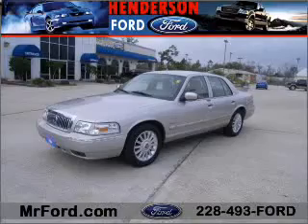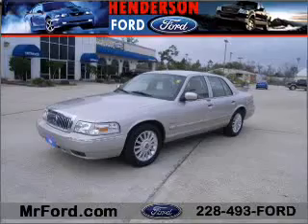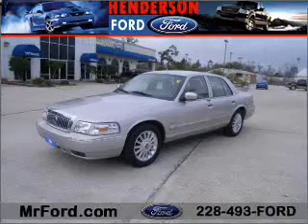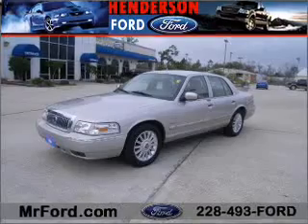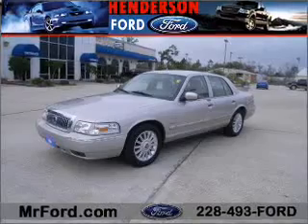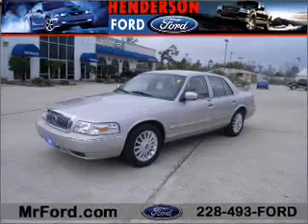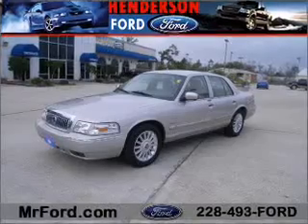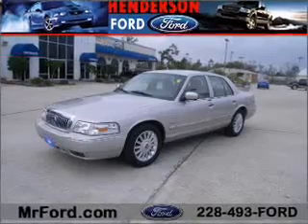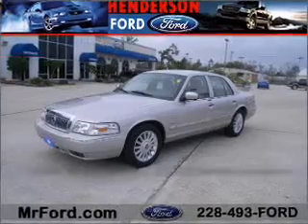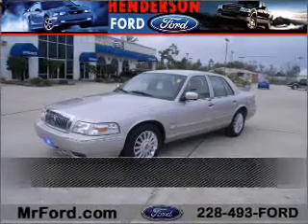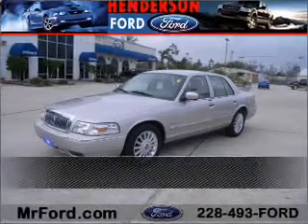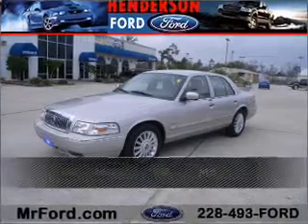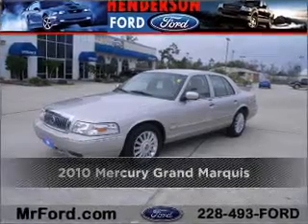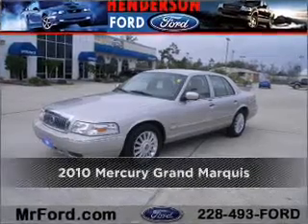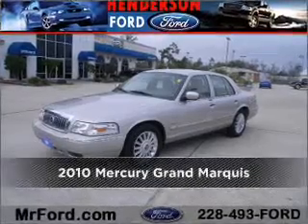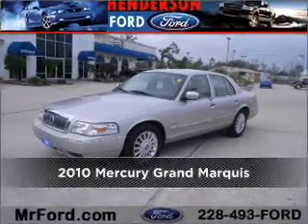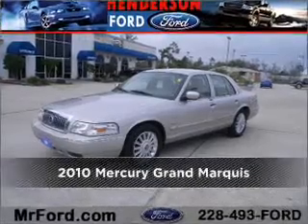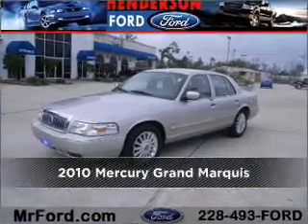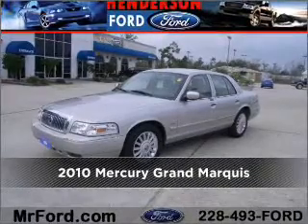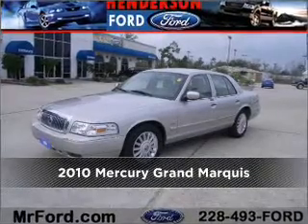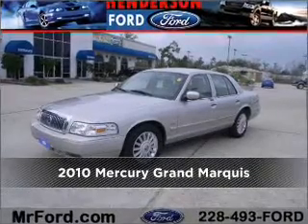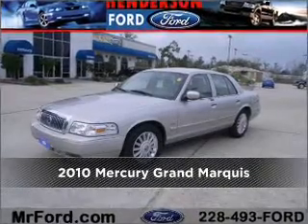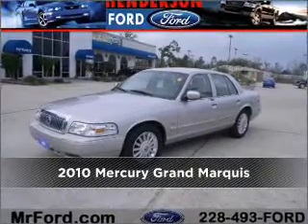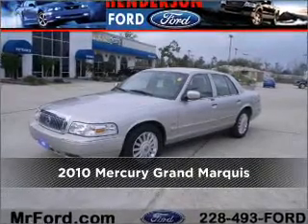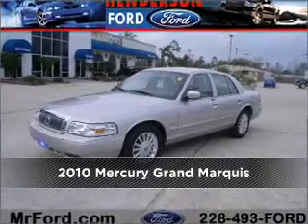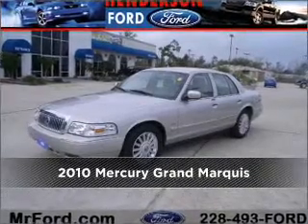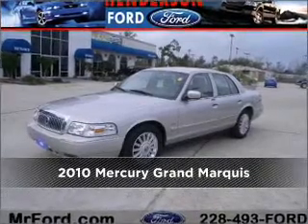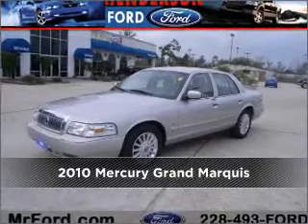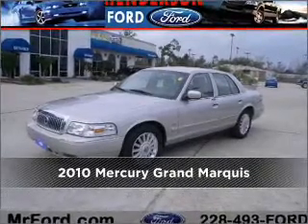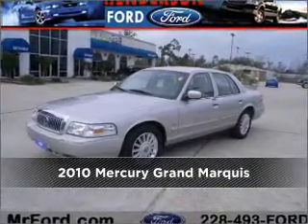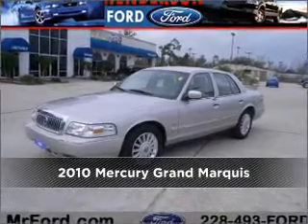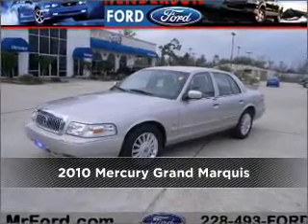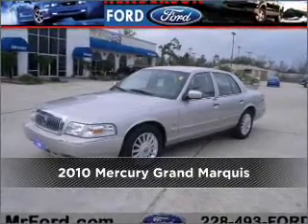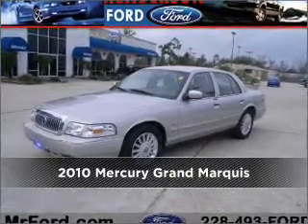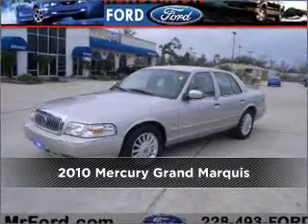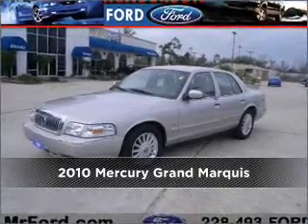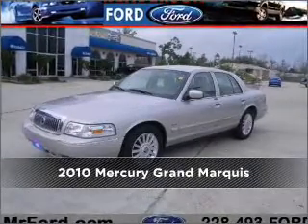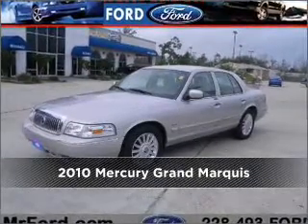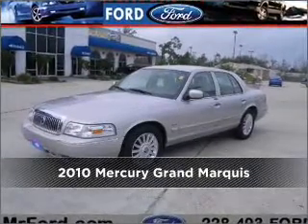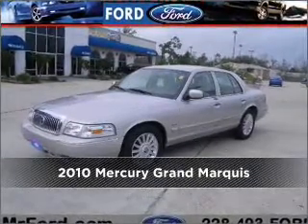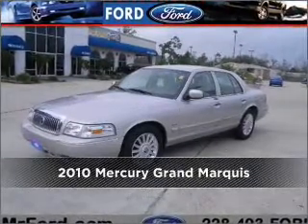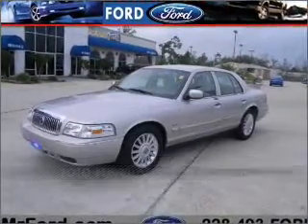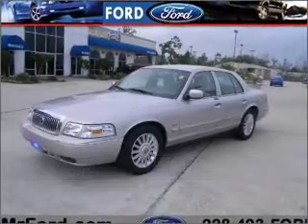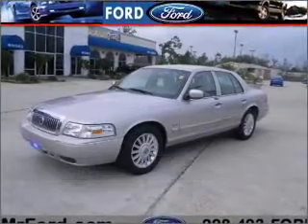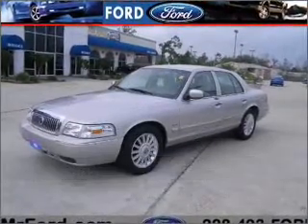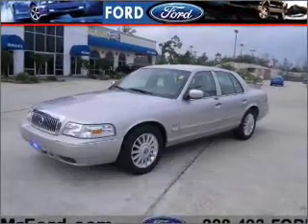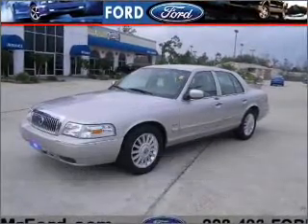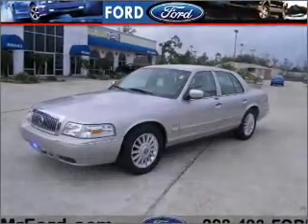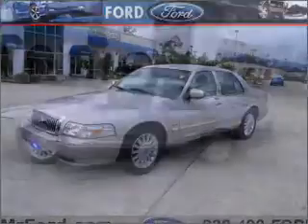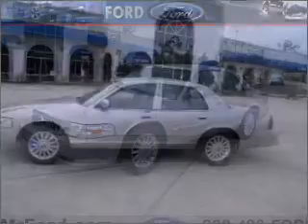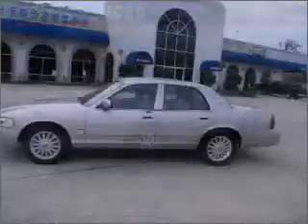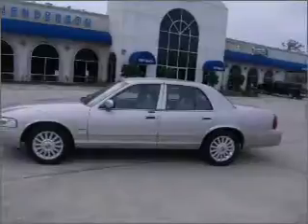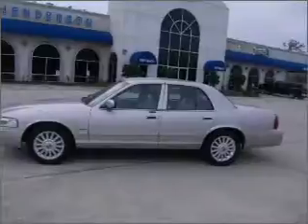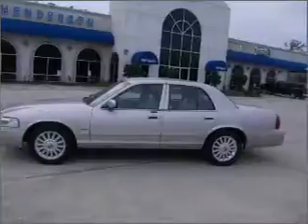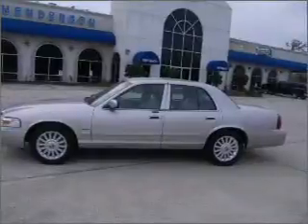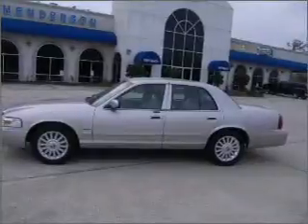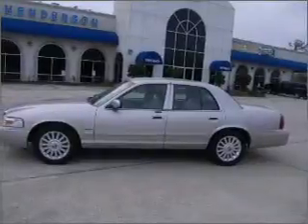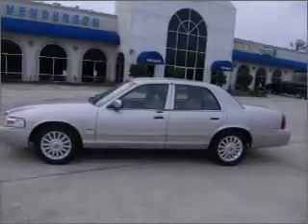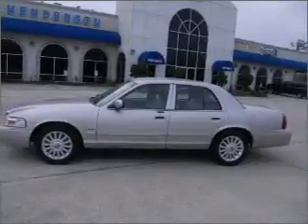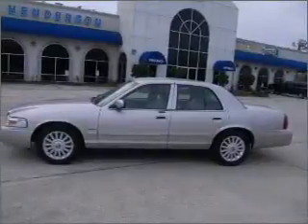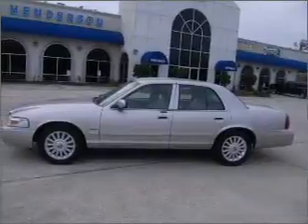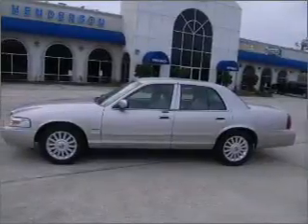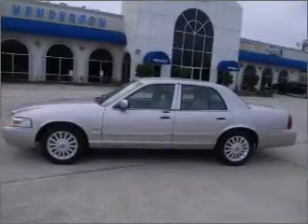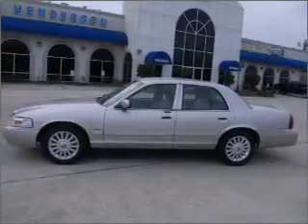Meet this 2010 Mercury Grand Marquis. Look no further — the perfect vehicle is here.